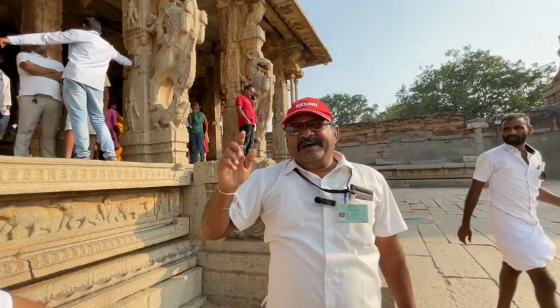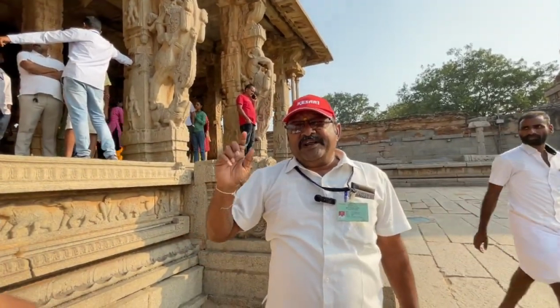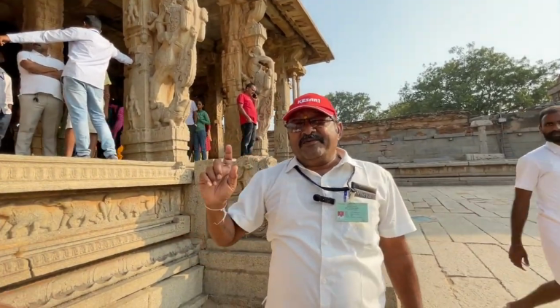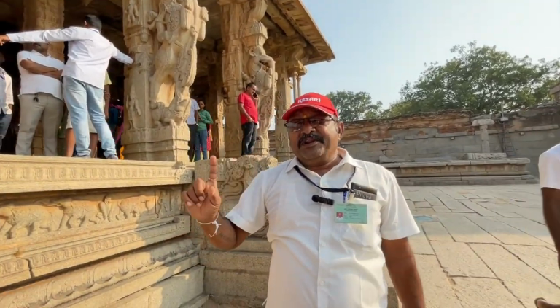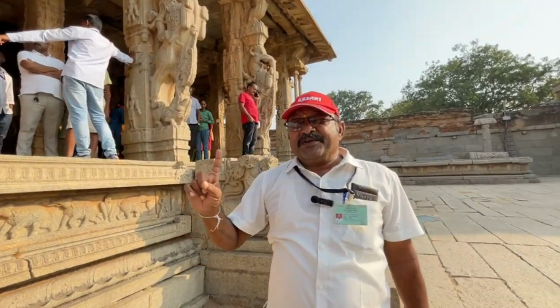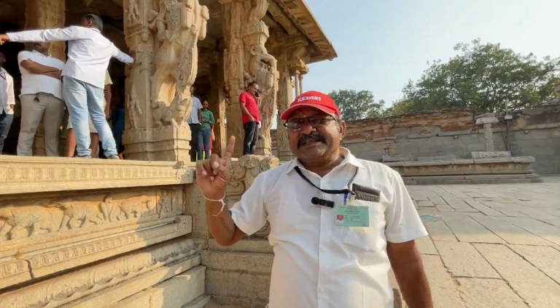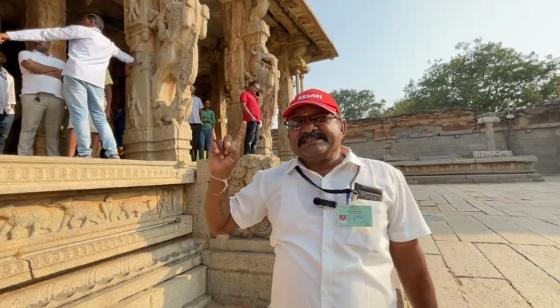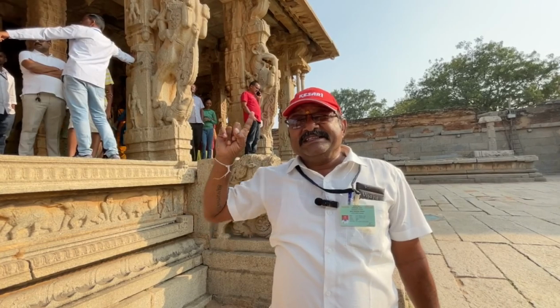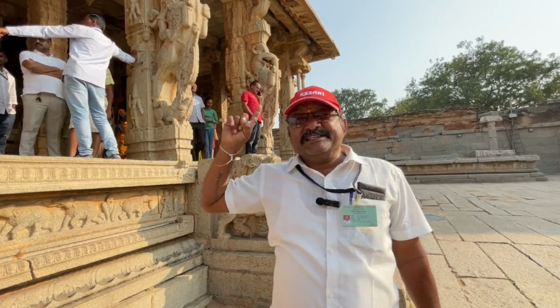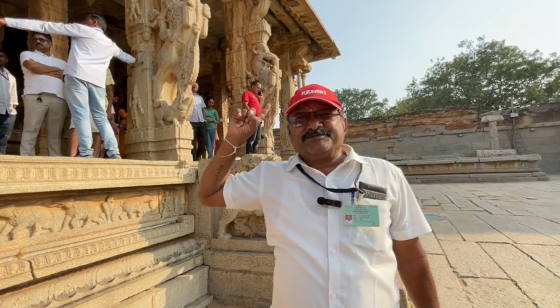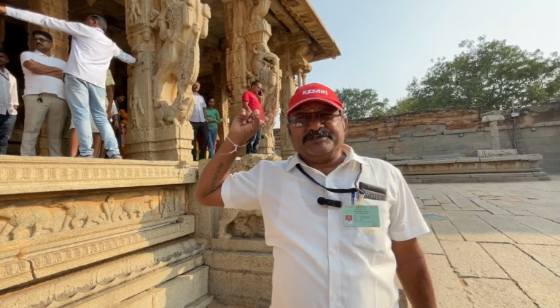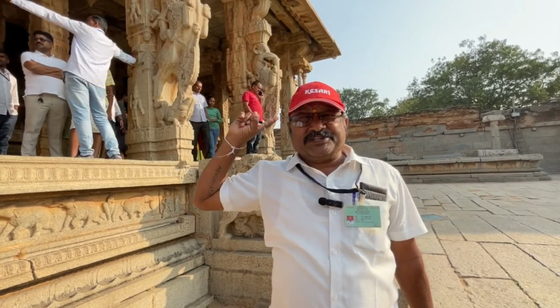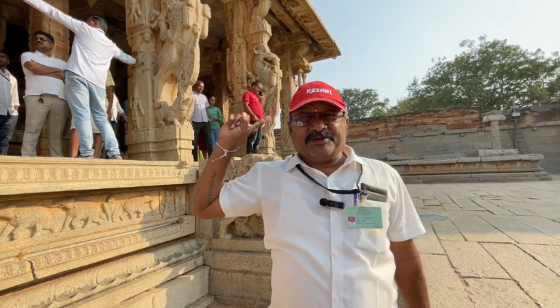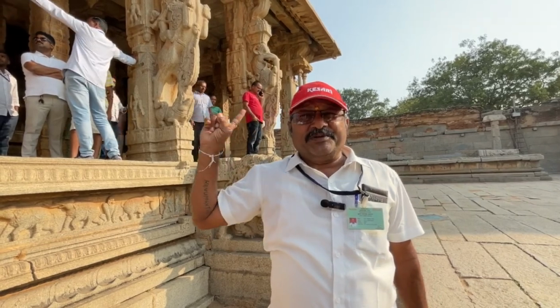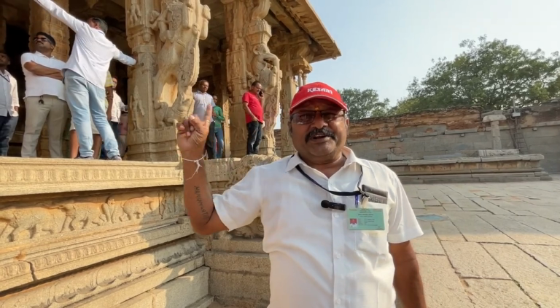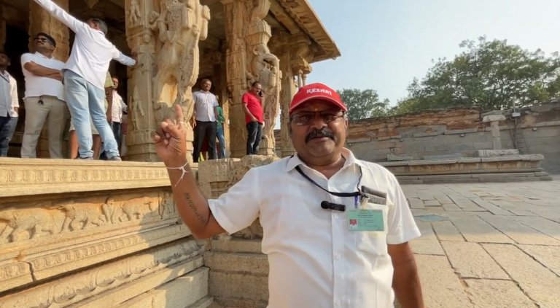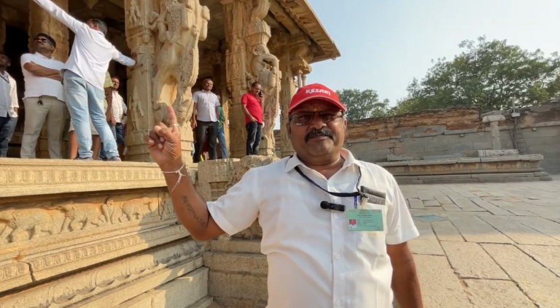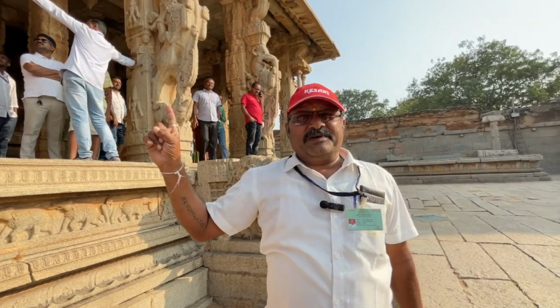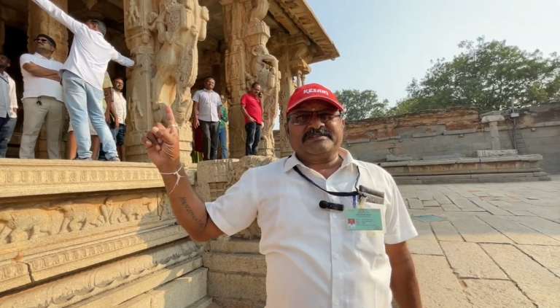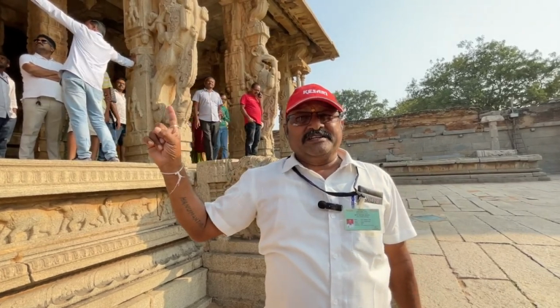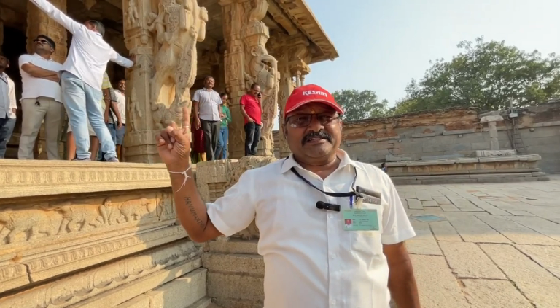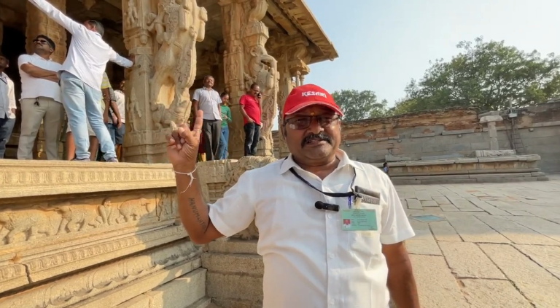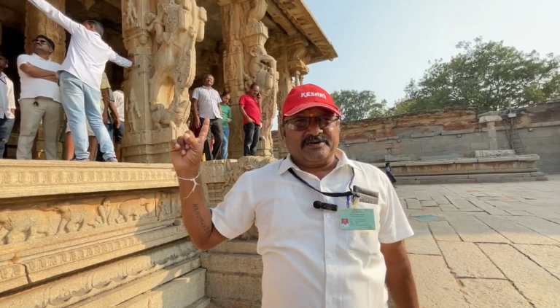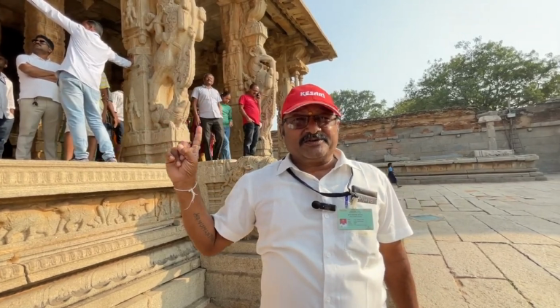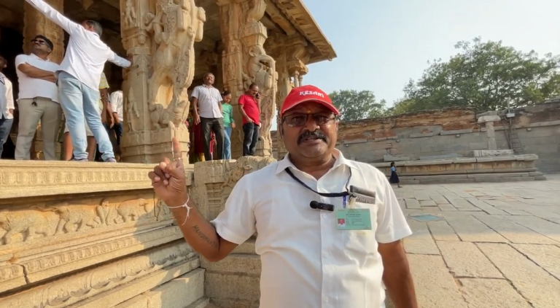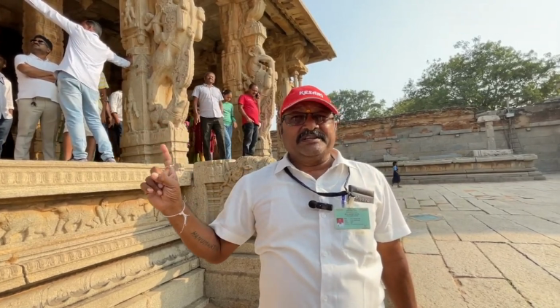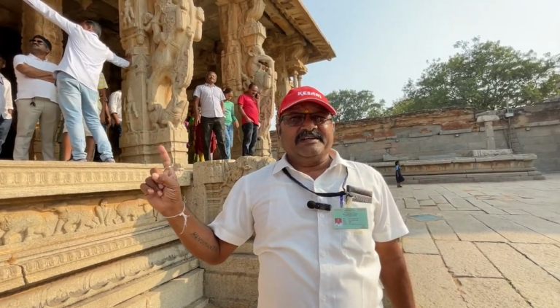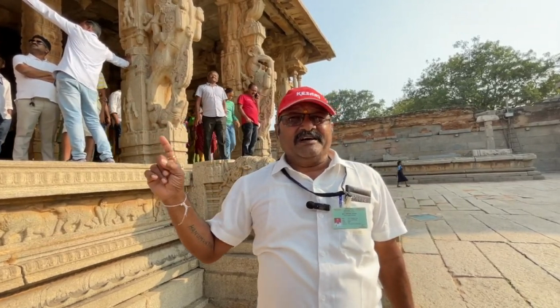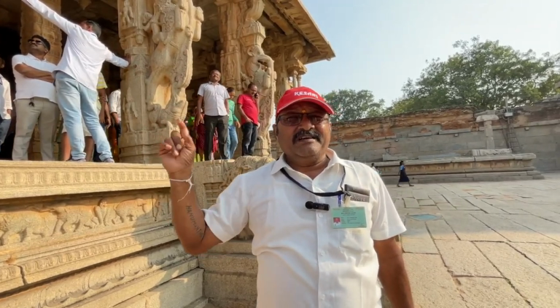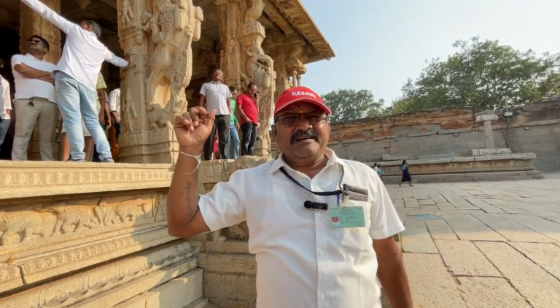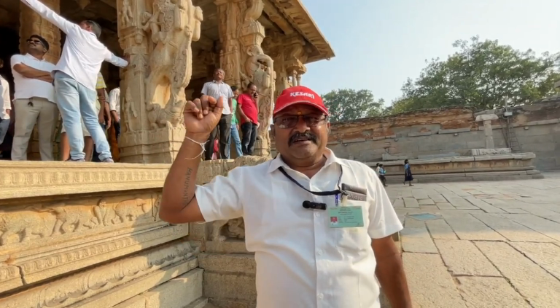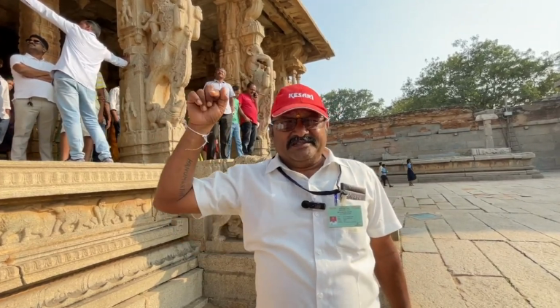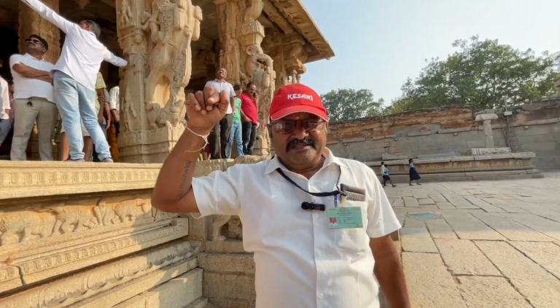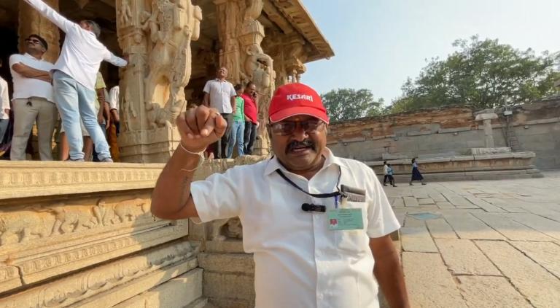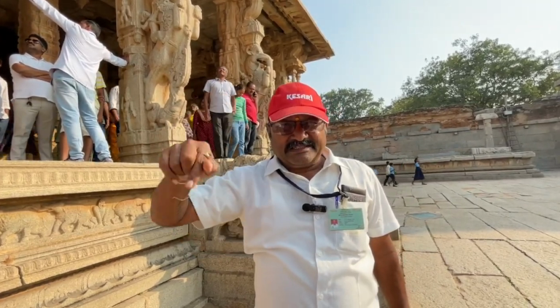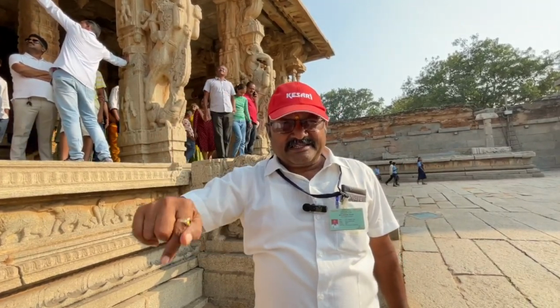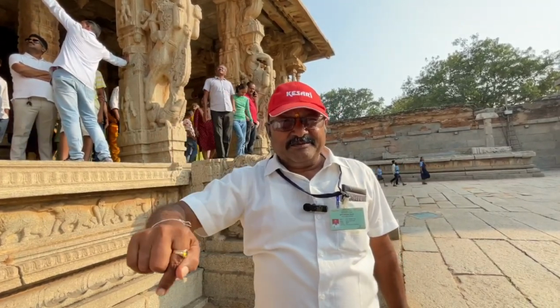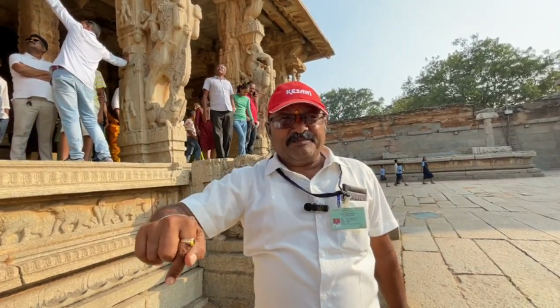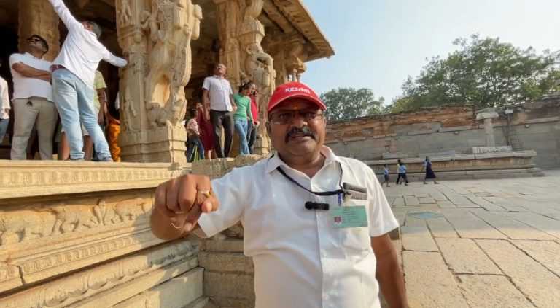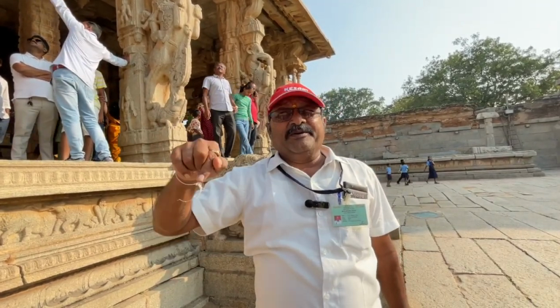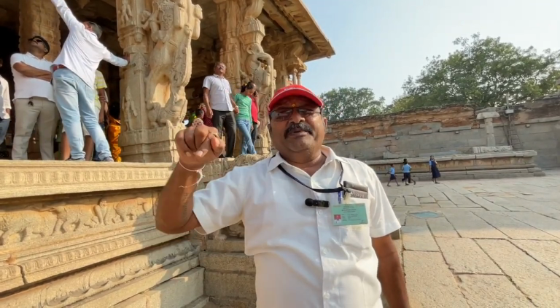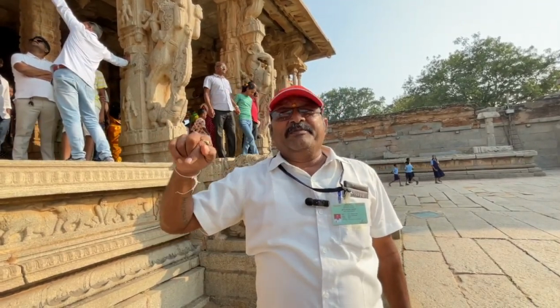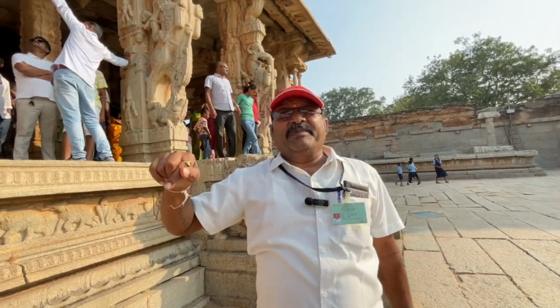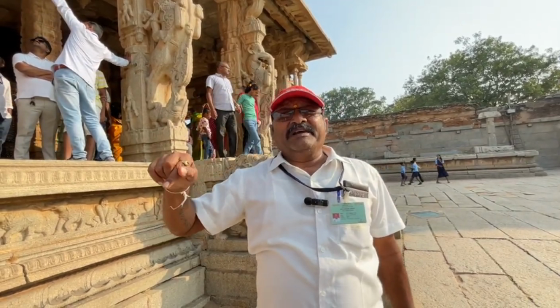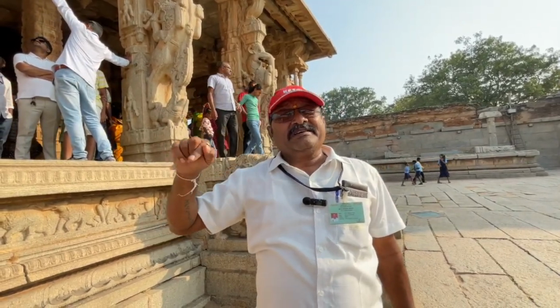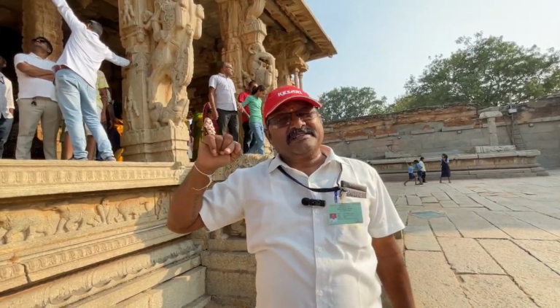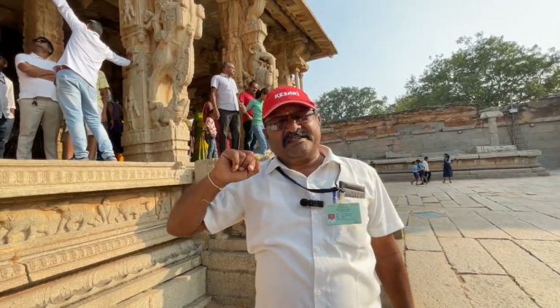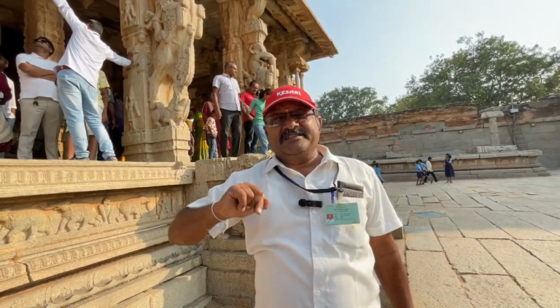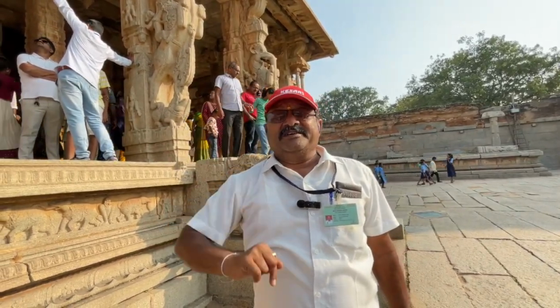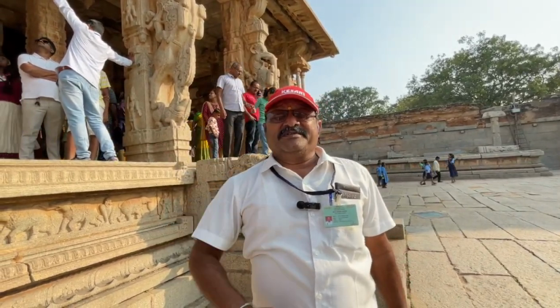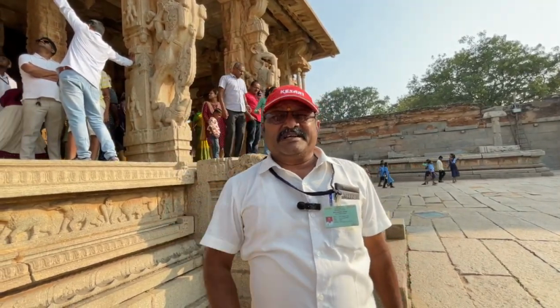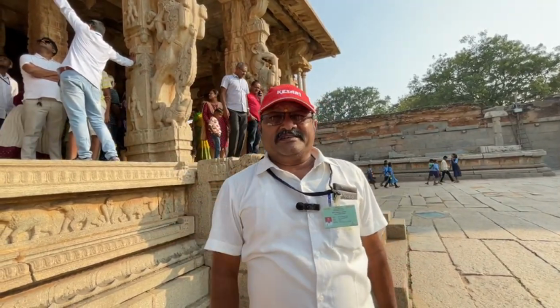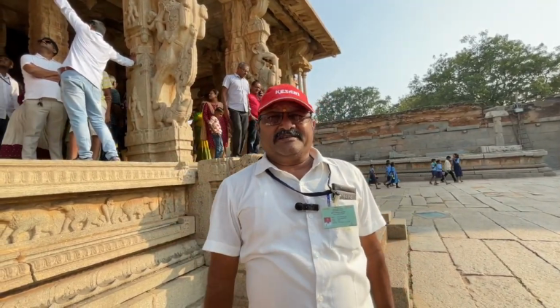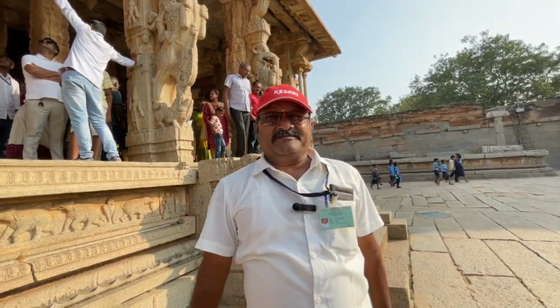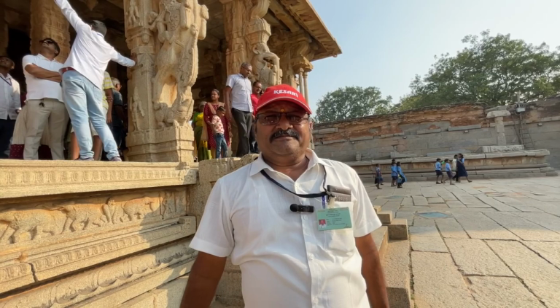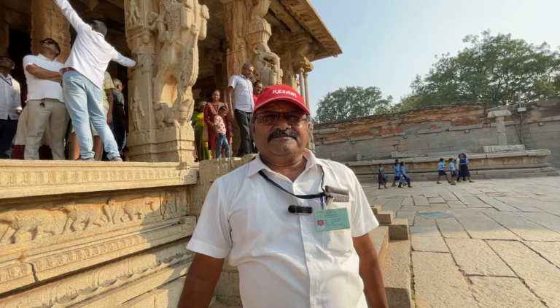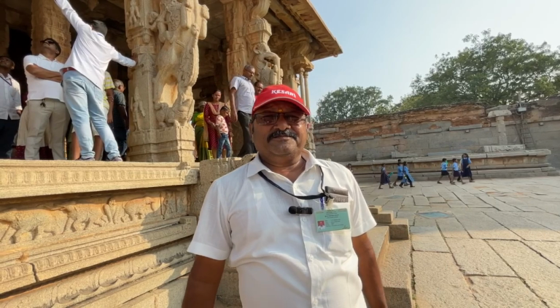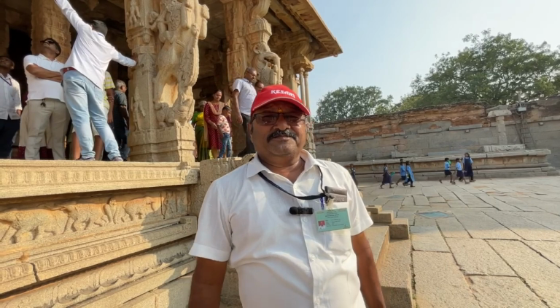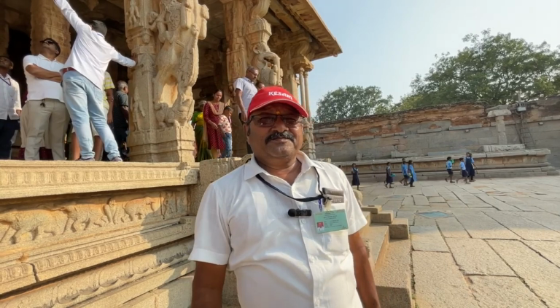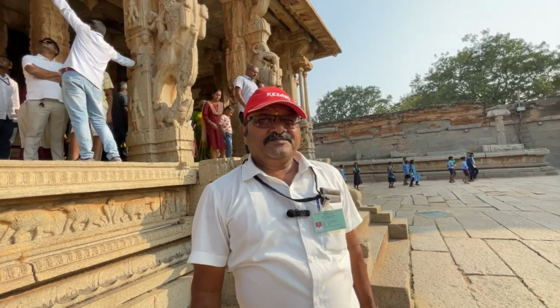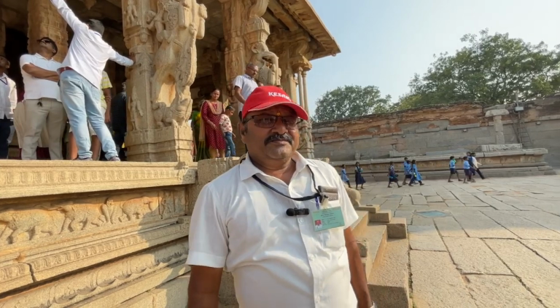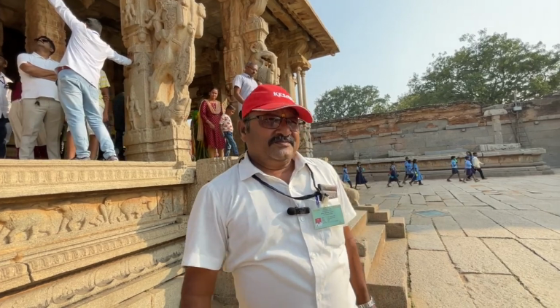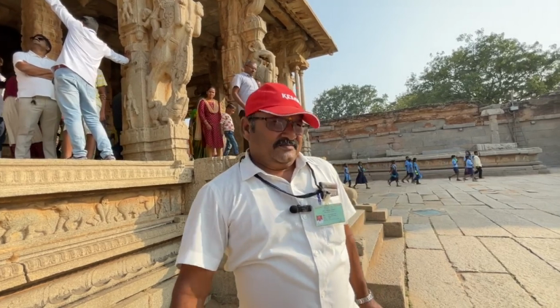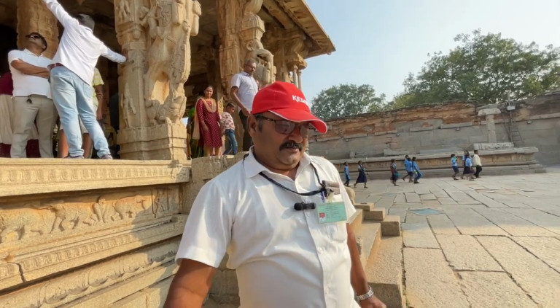Wherever you can see this picture in the temples of South India, that temple was built by Krishna Devaraya.